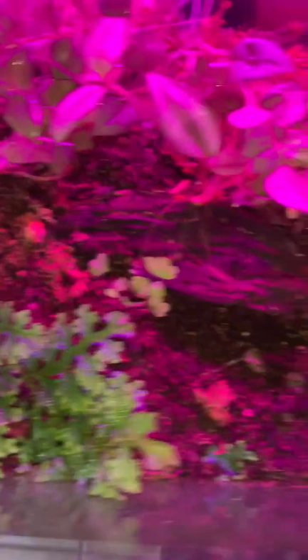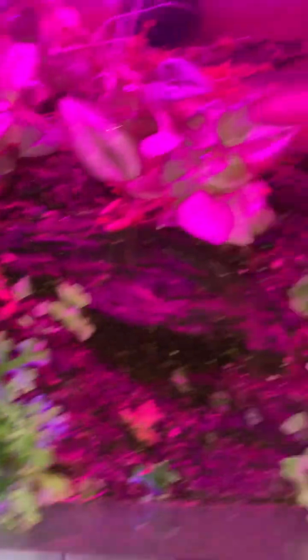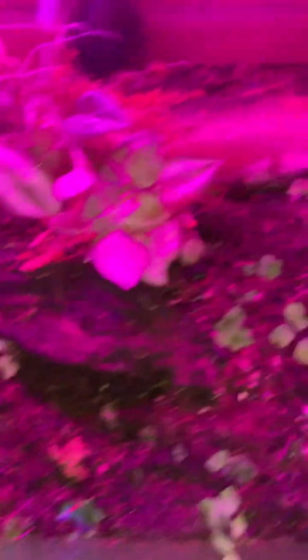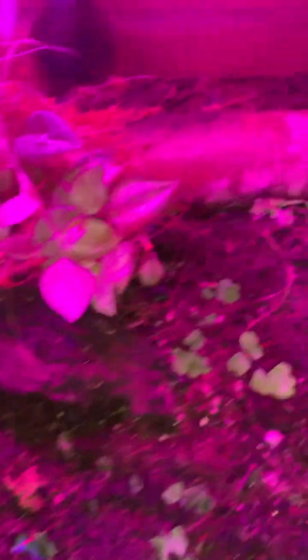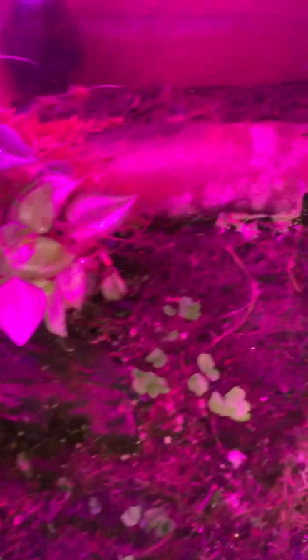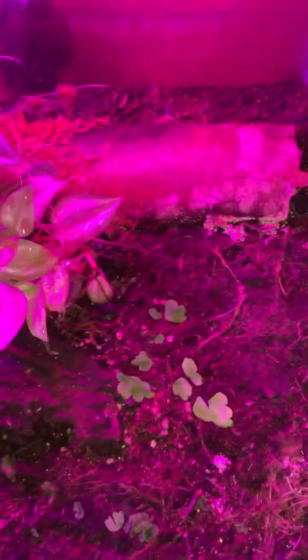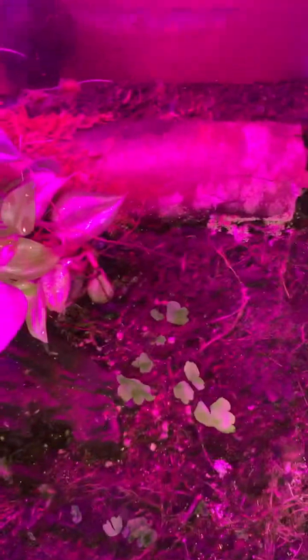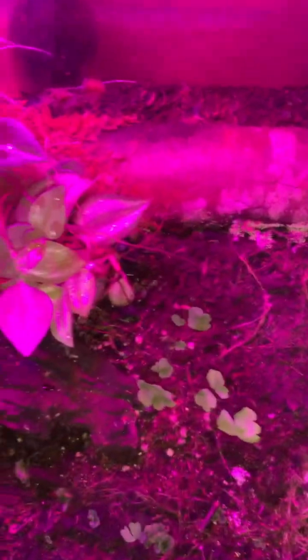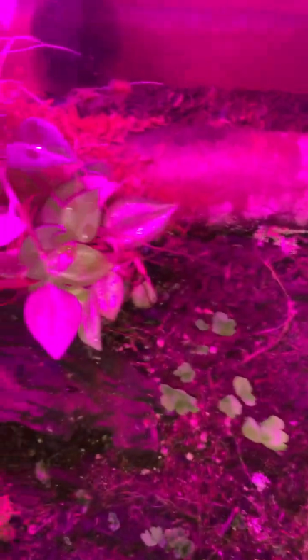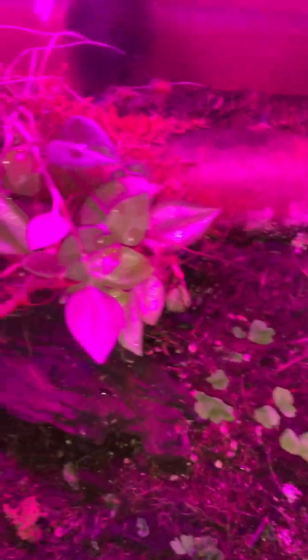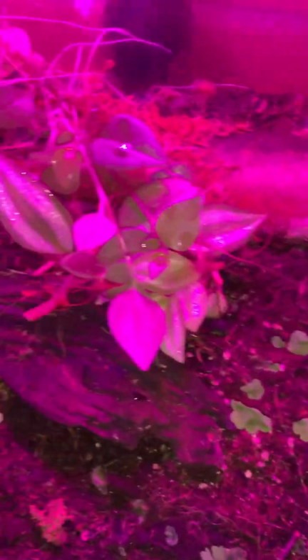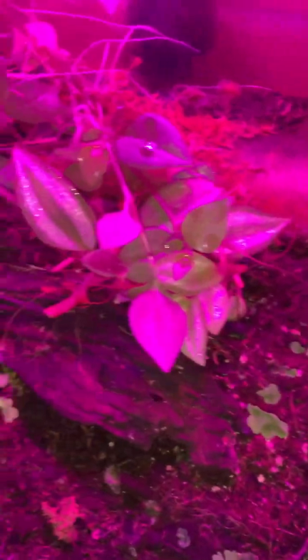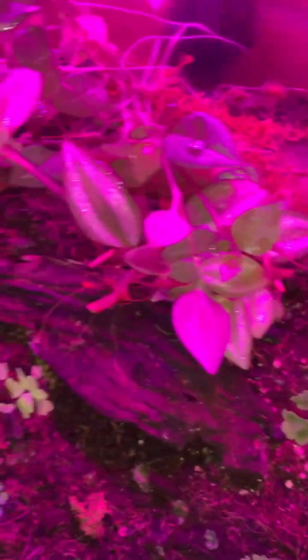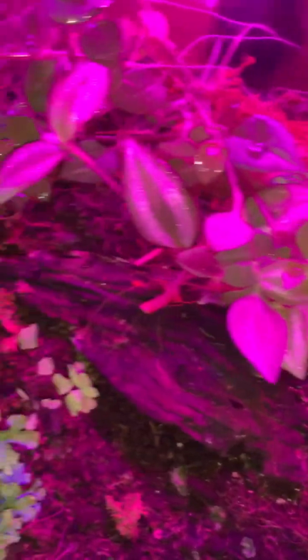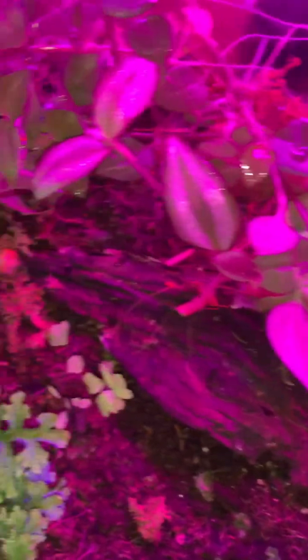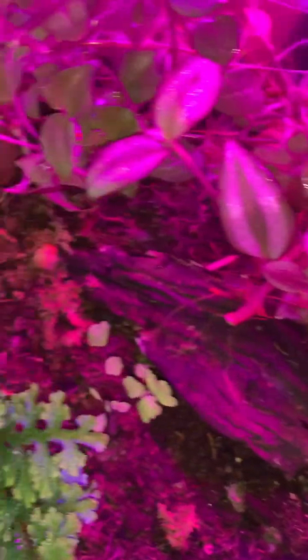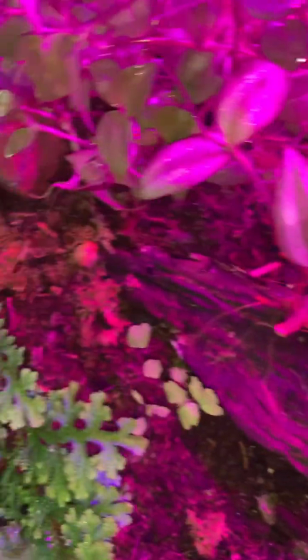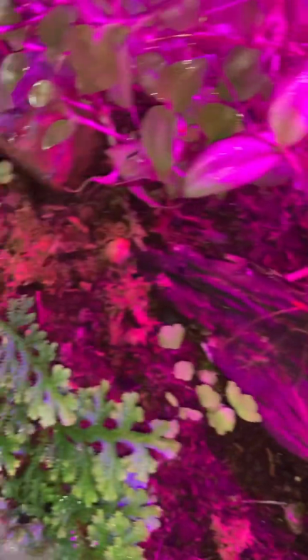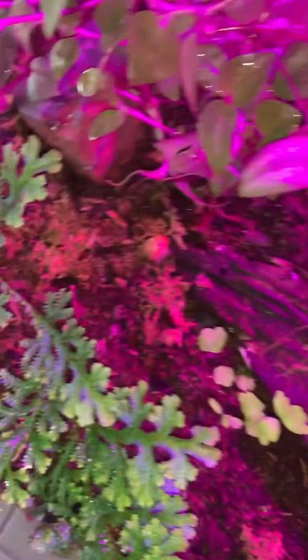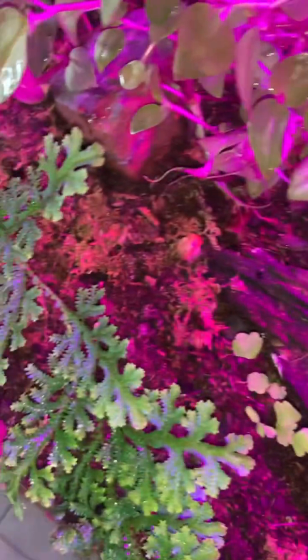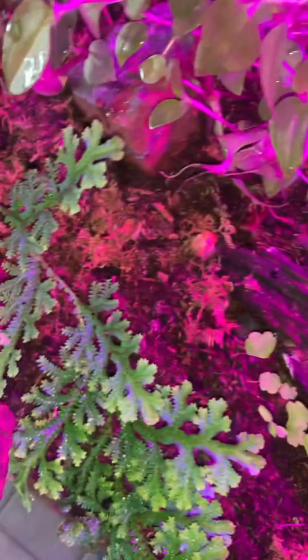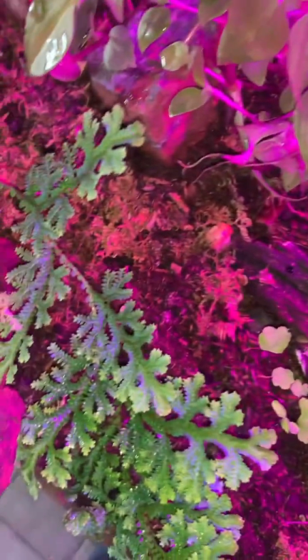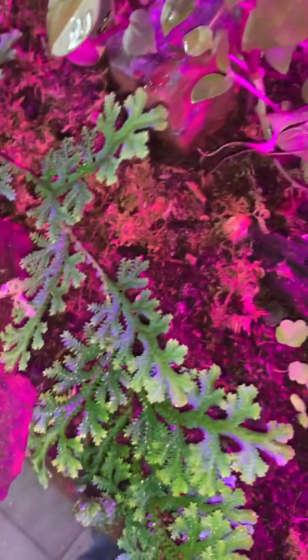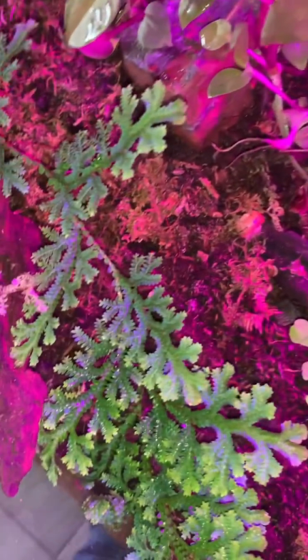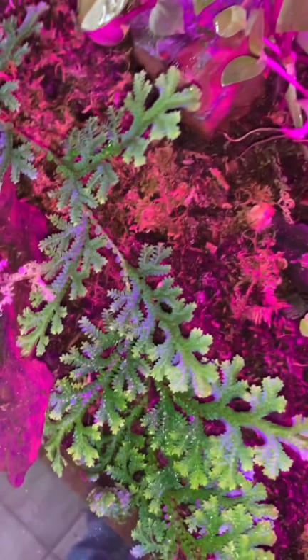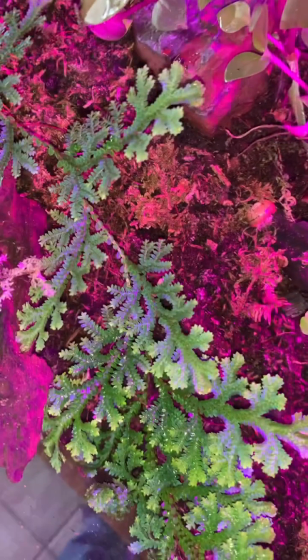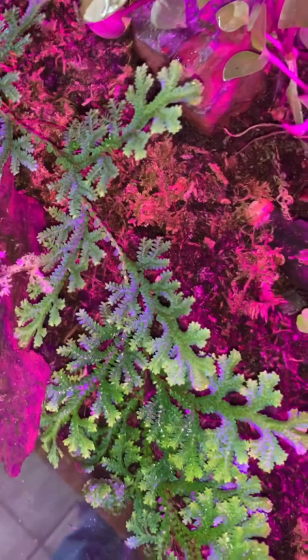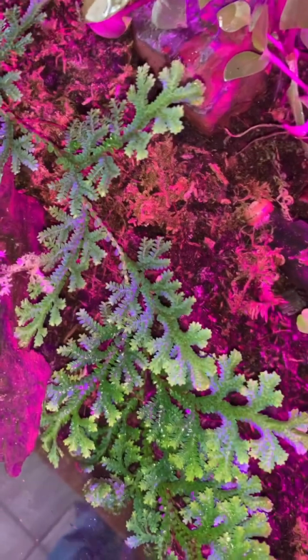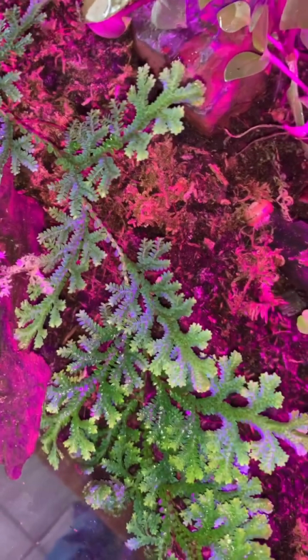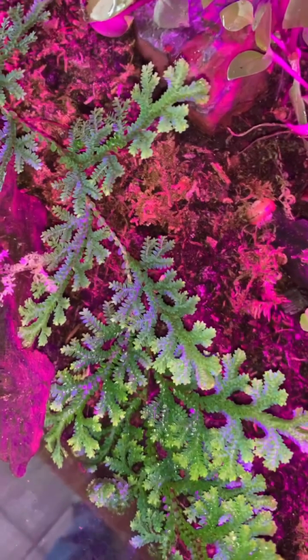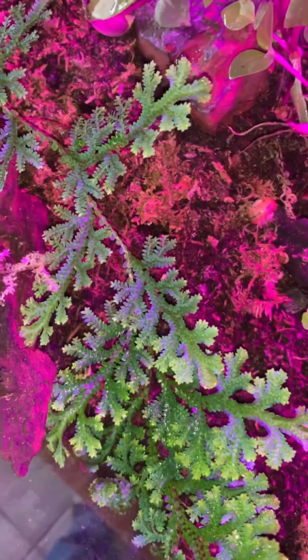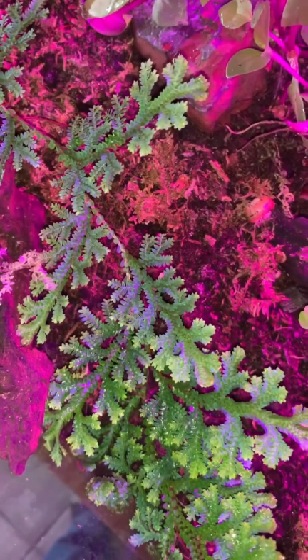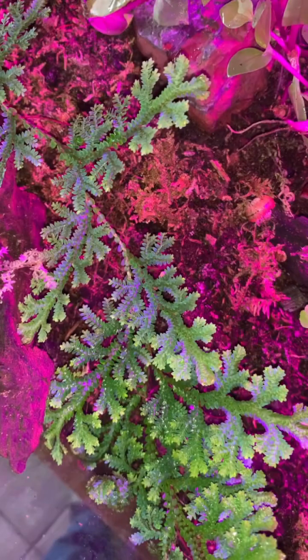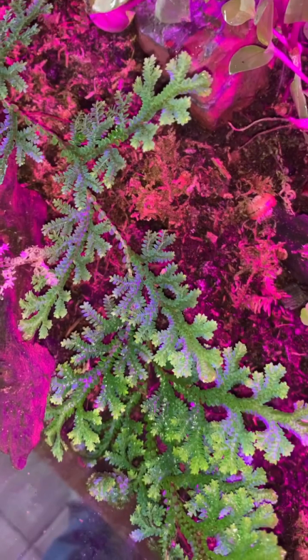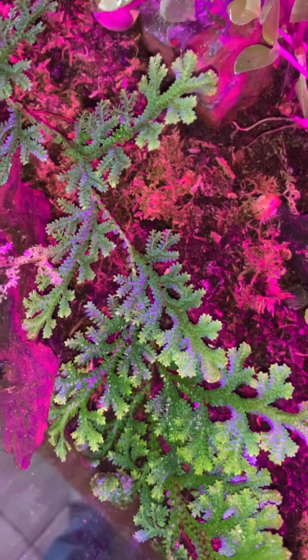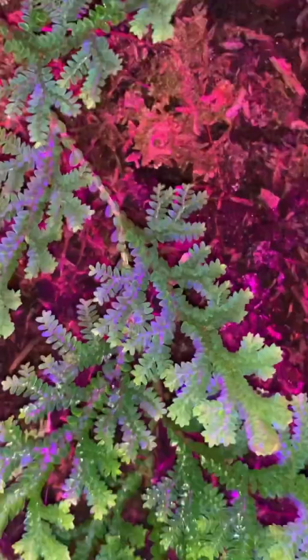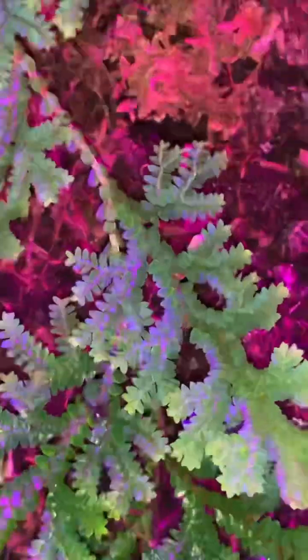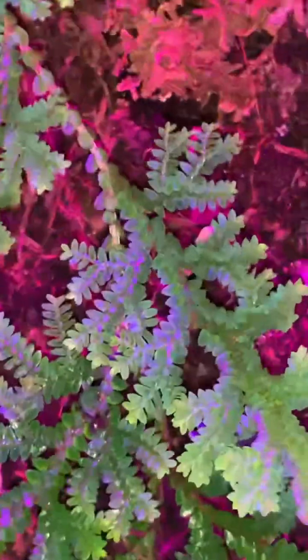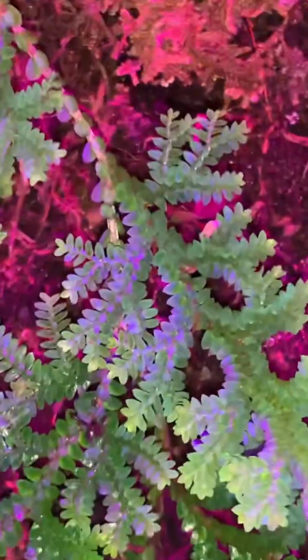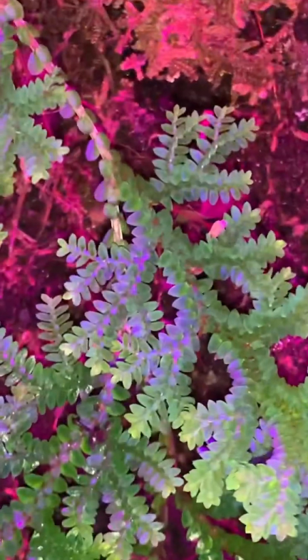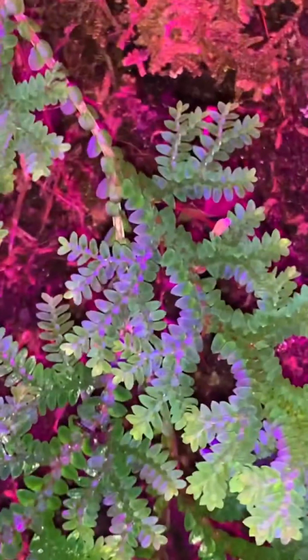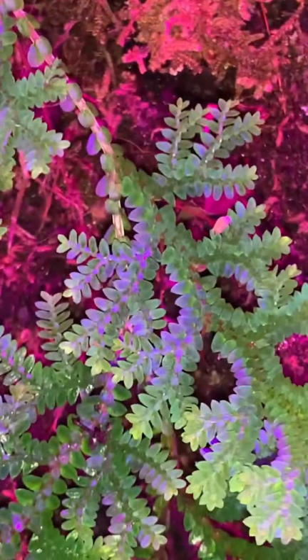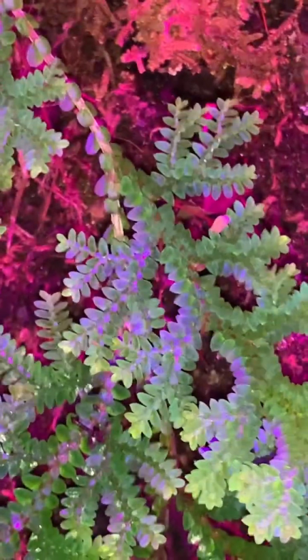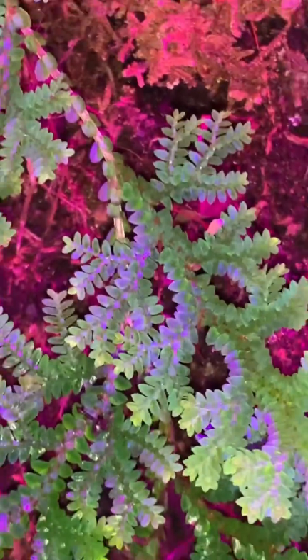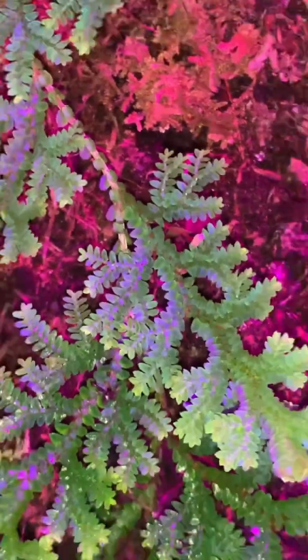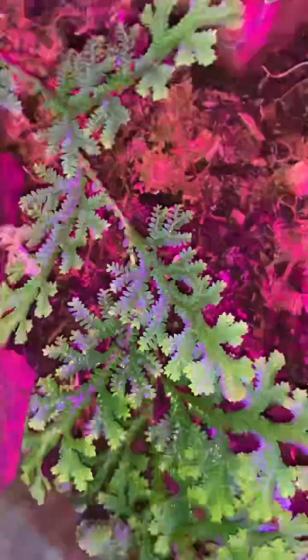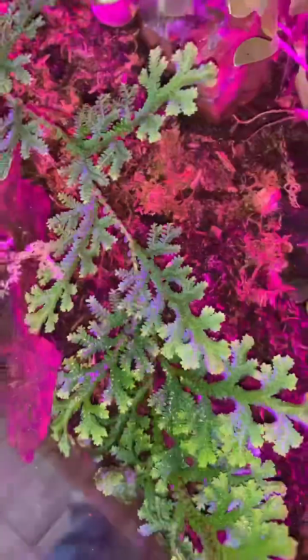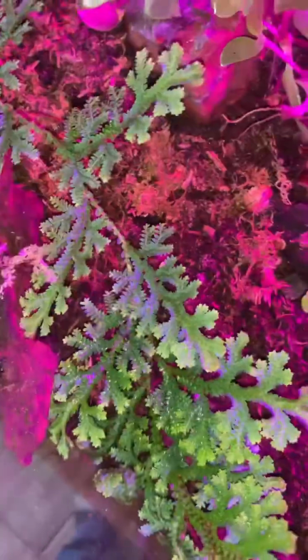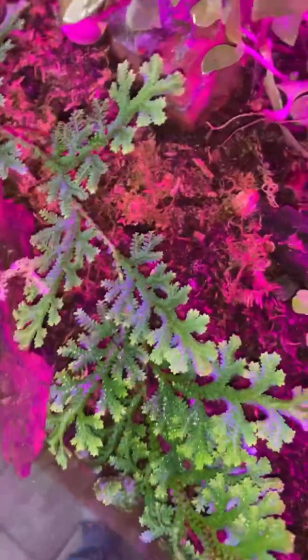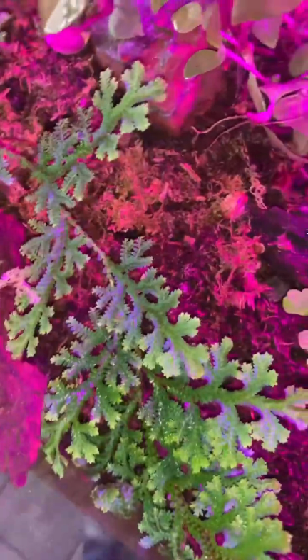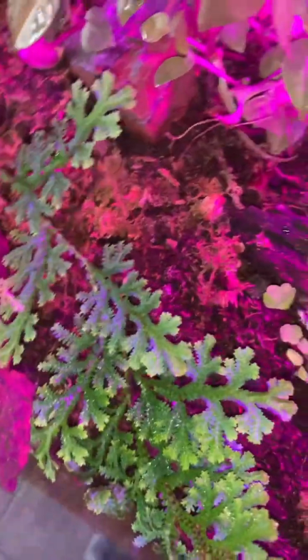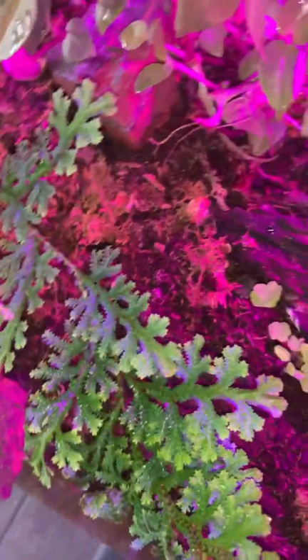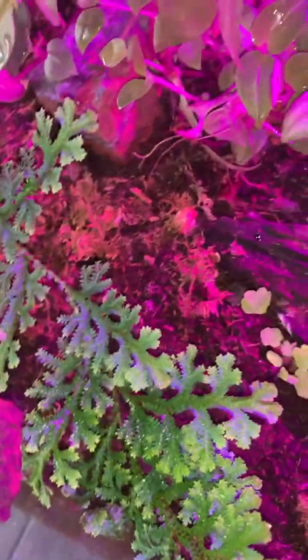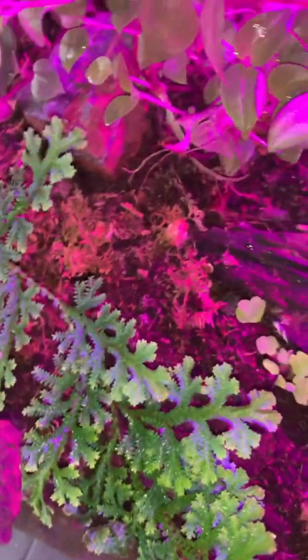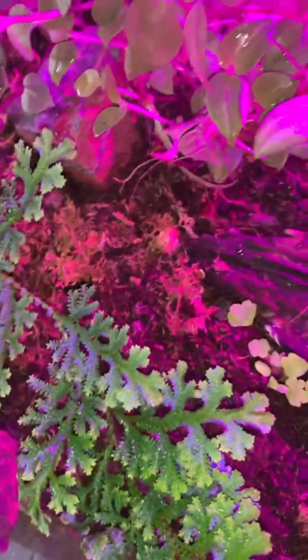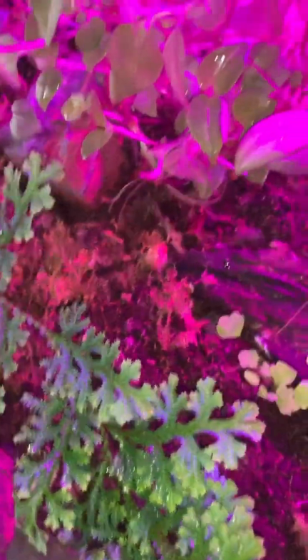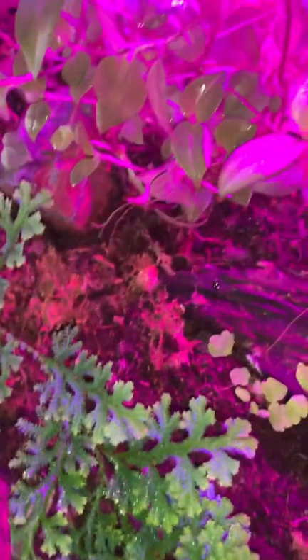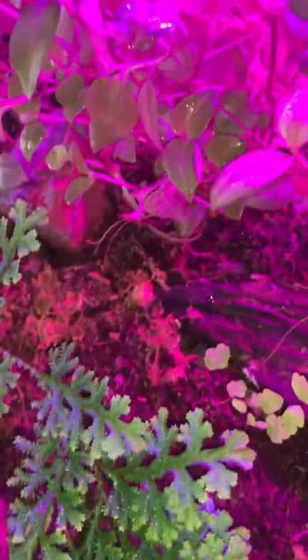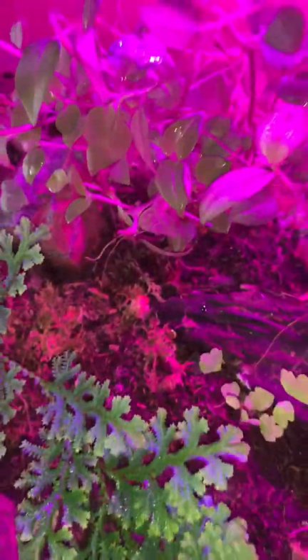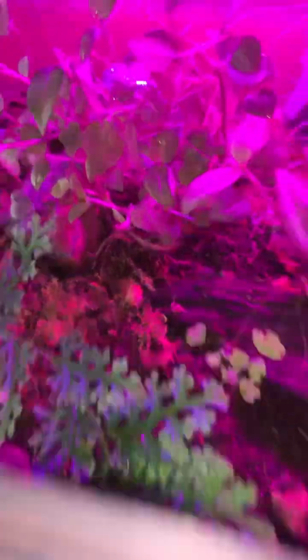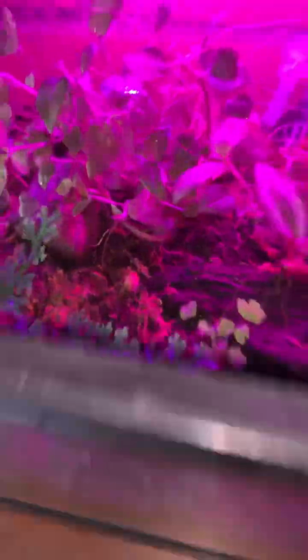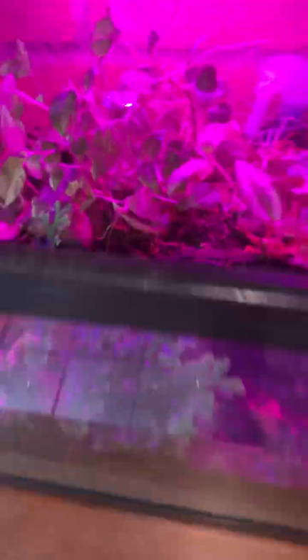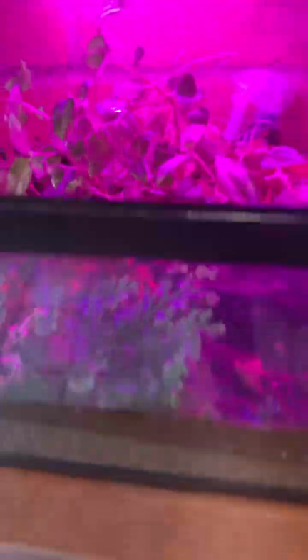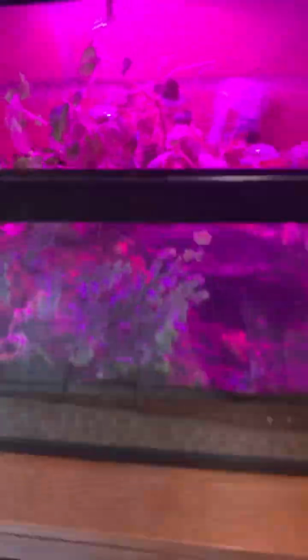Maybe some of you recognize this tank from a while back. Look at that metallic blue foliage — peacock spike moss.